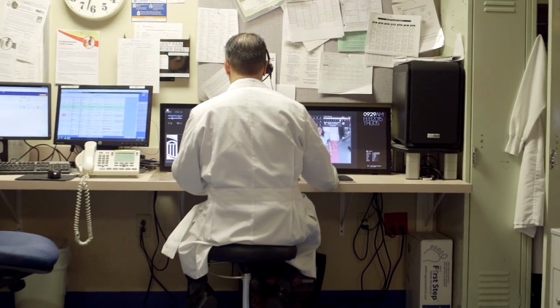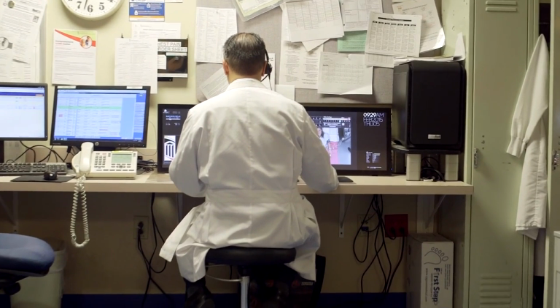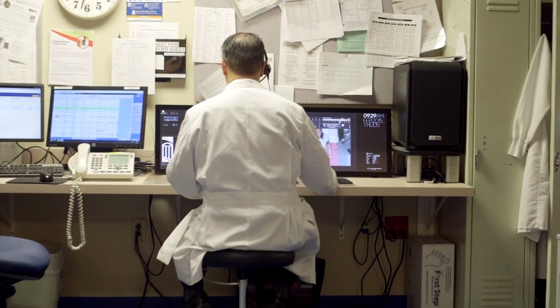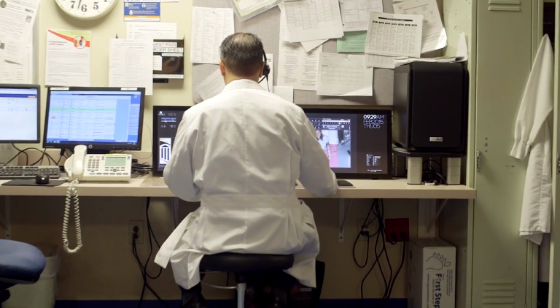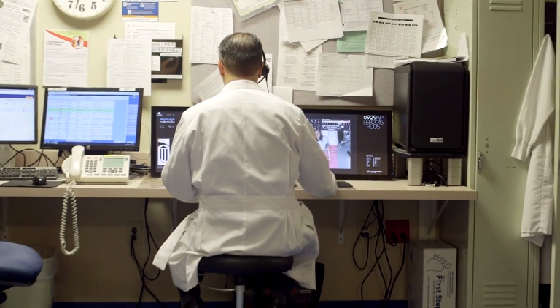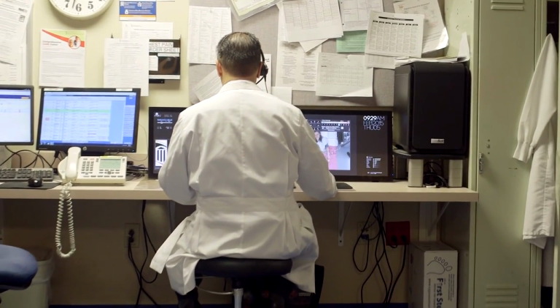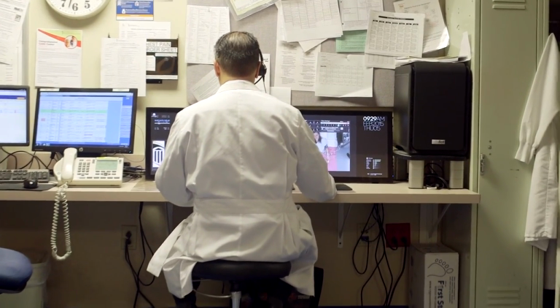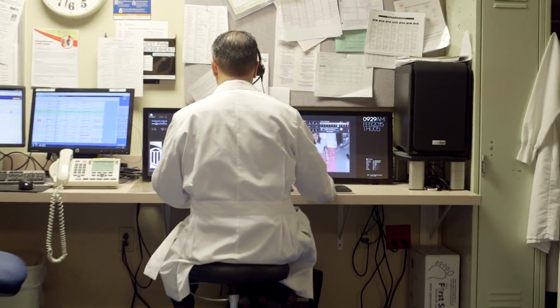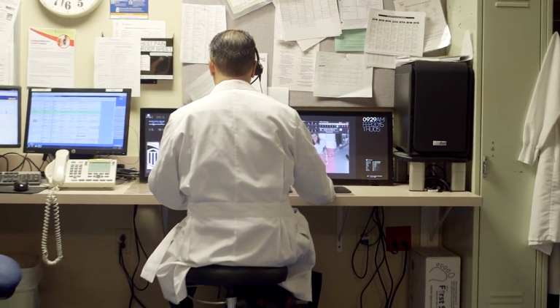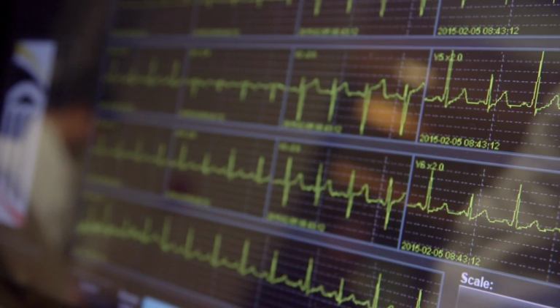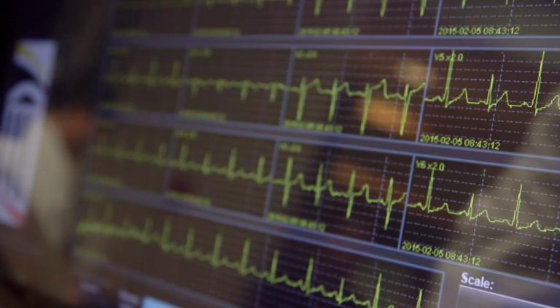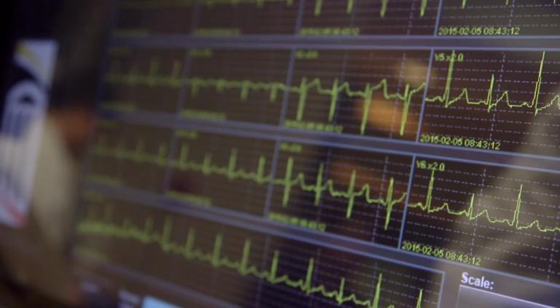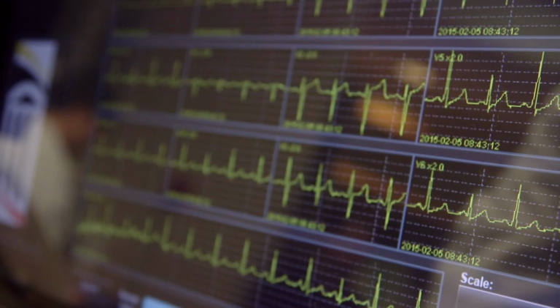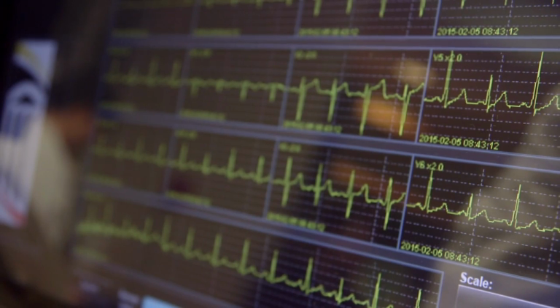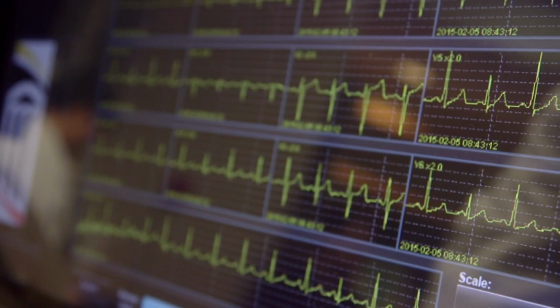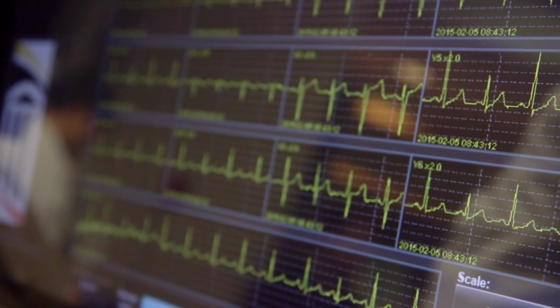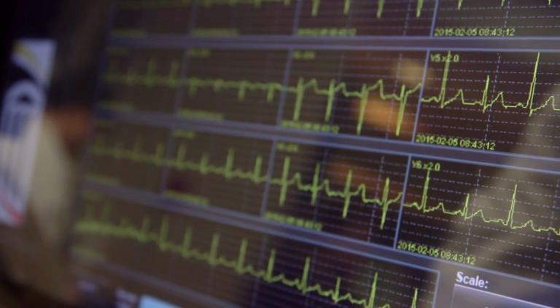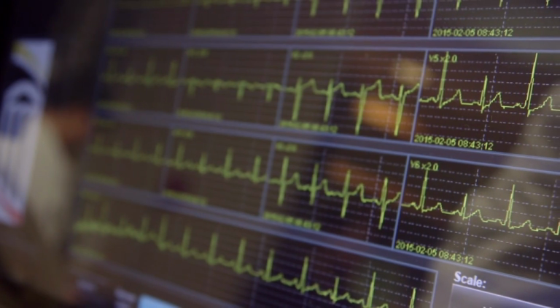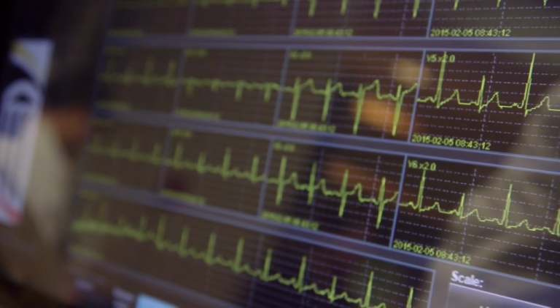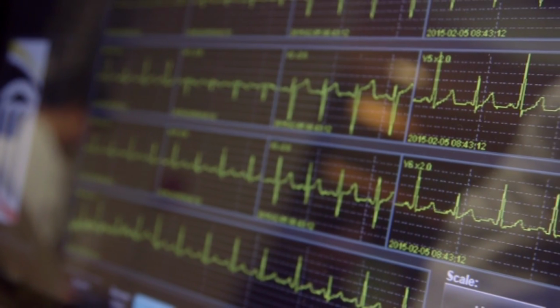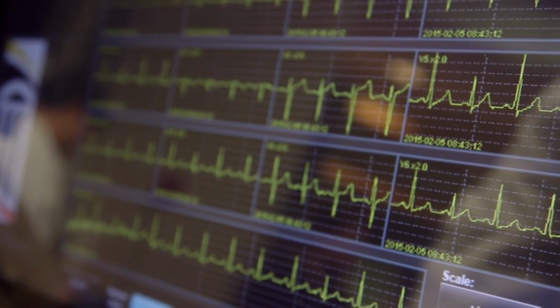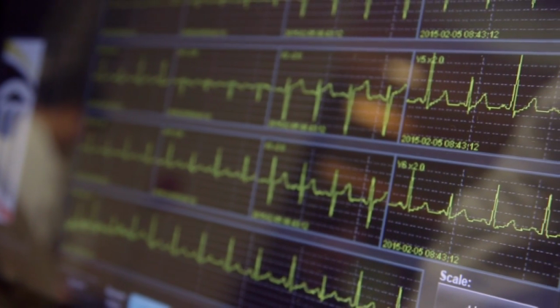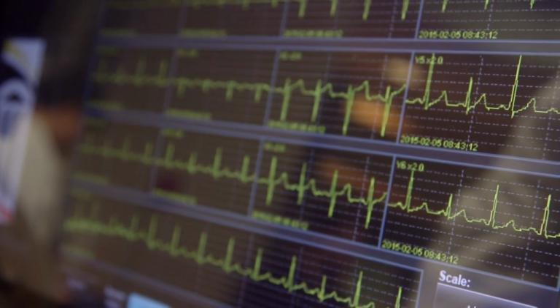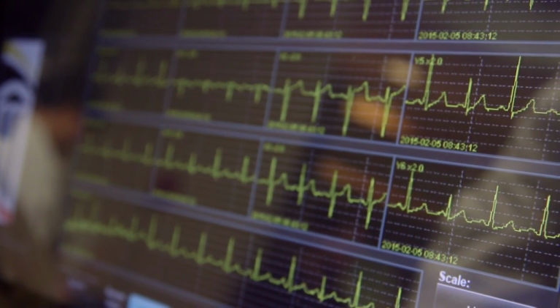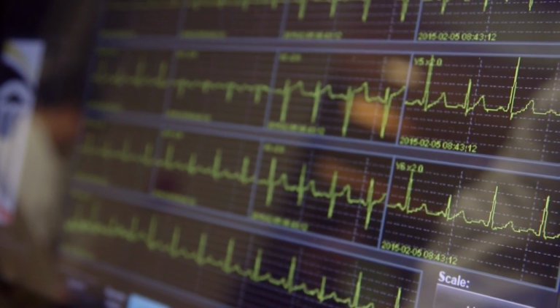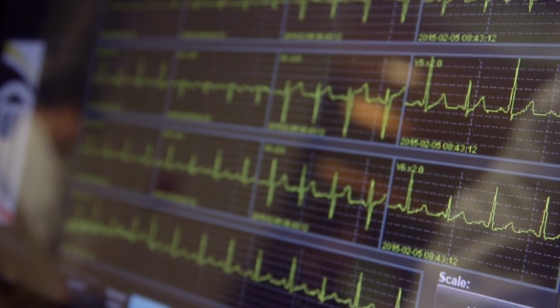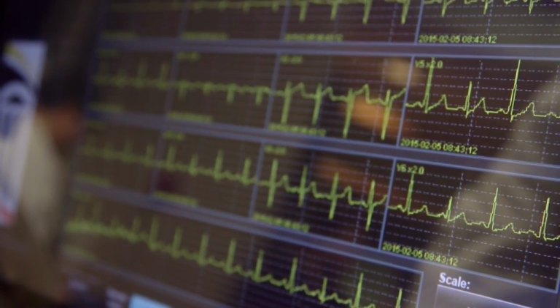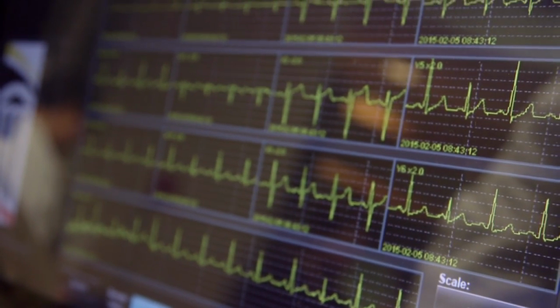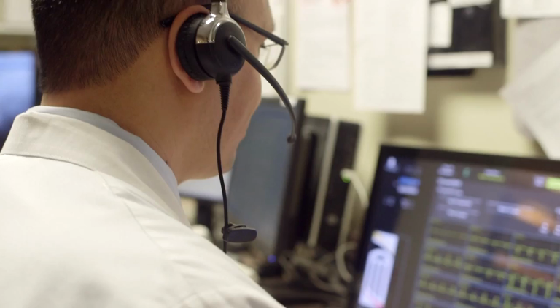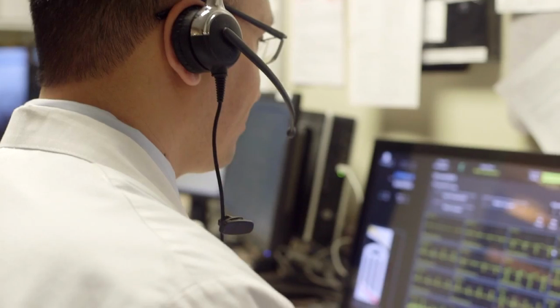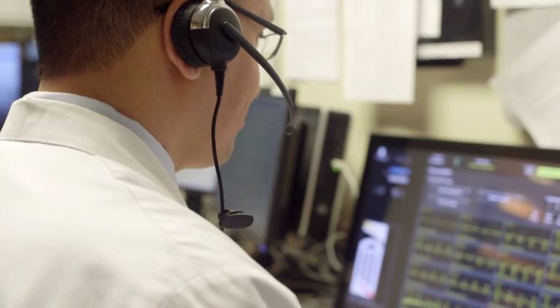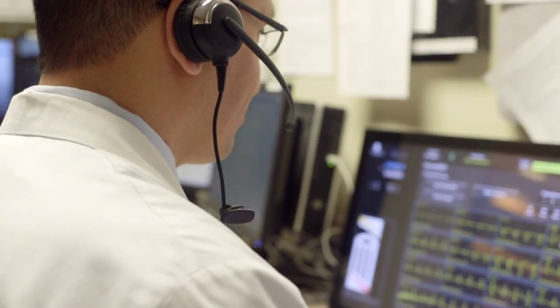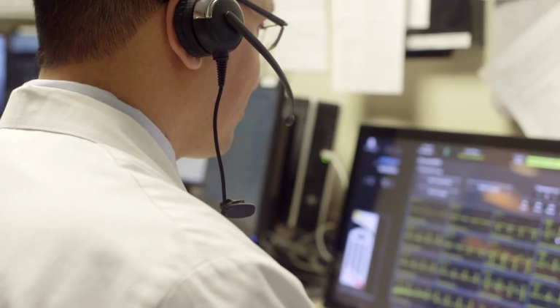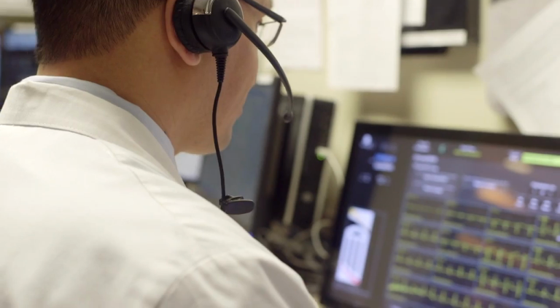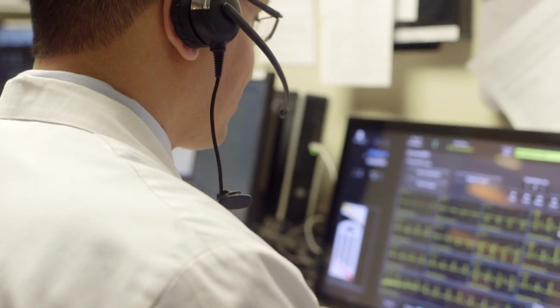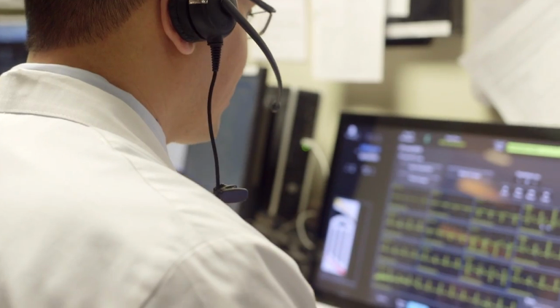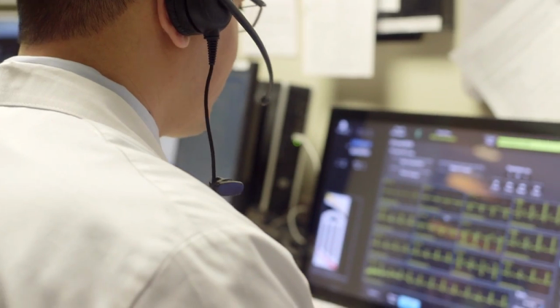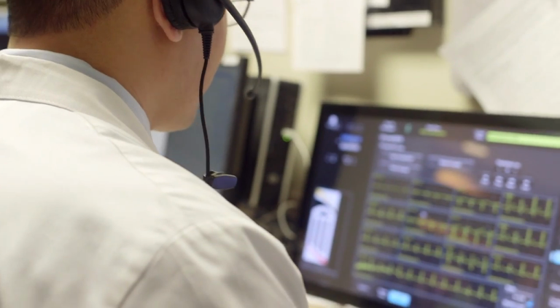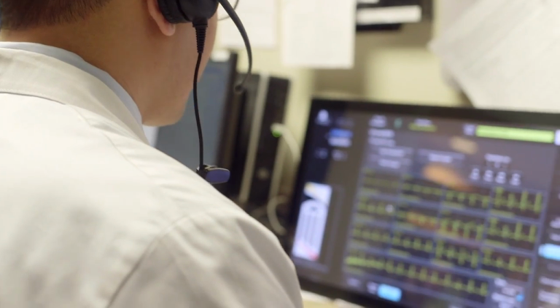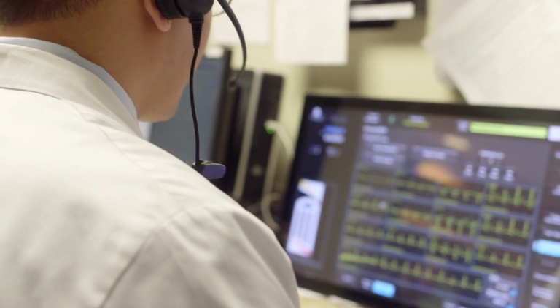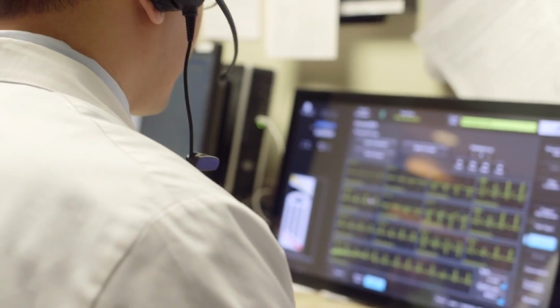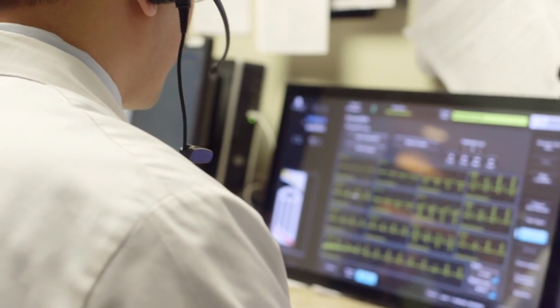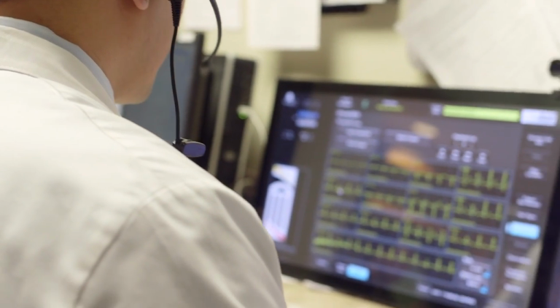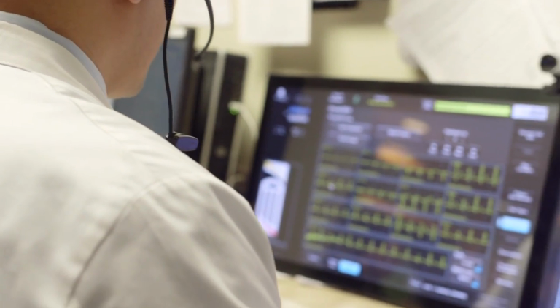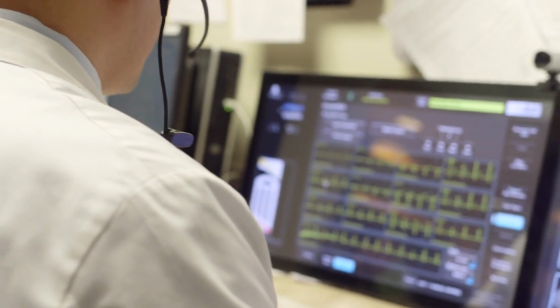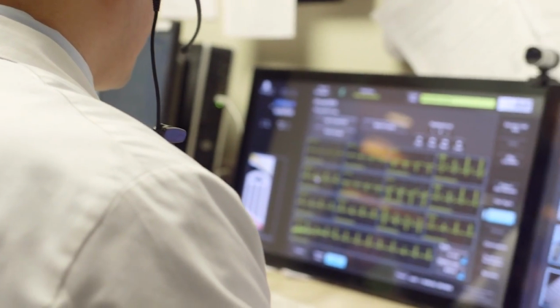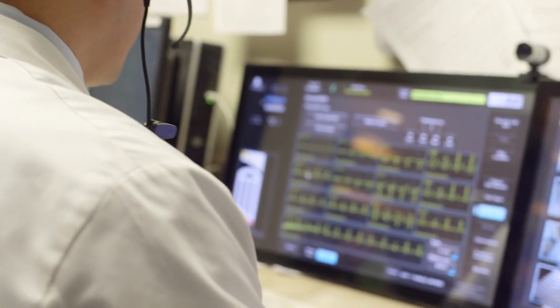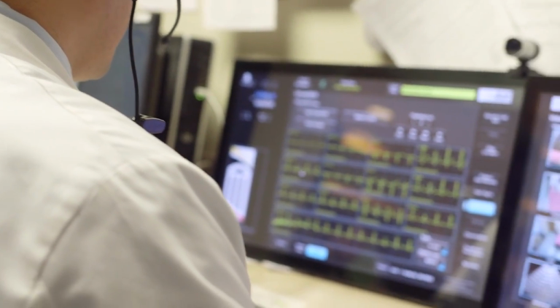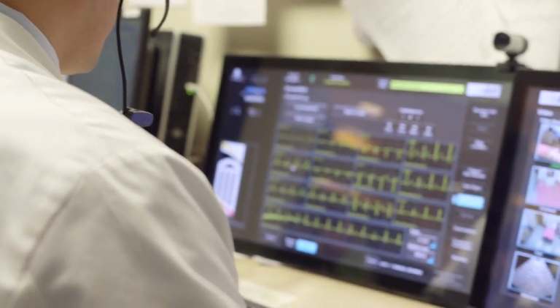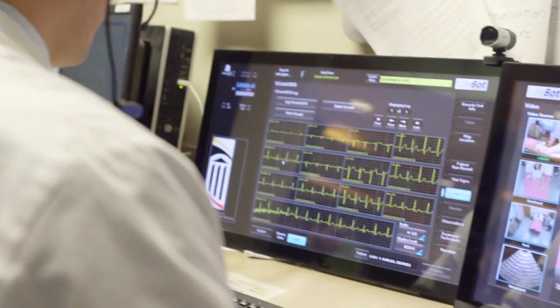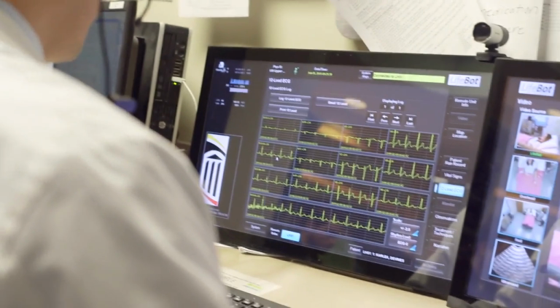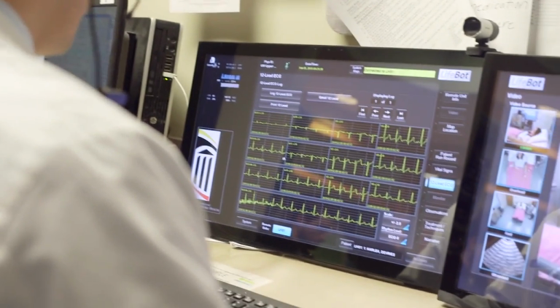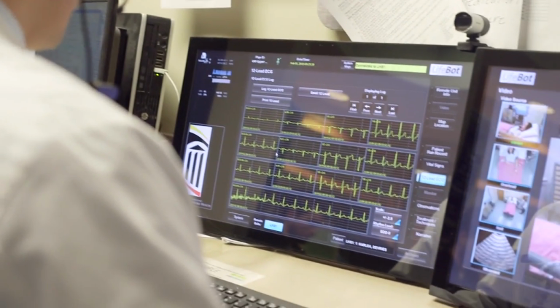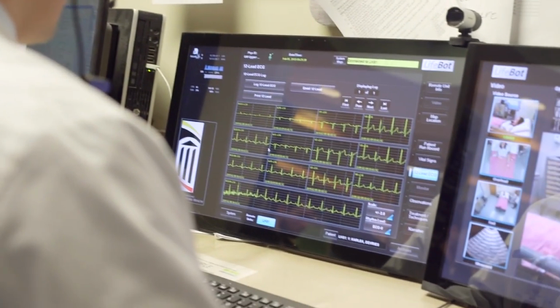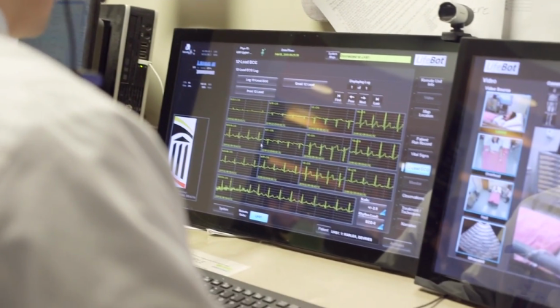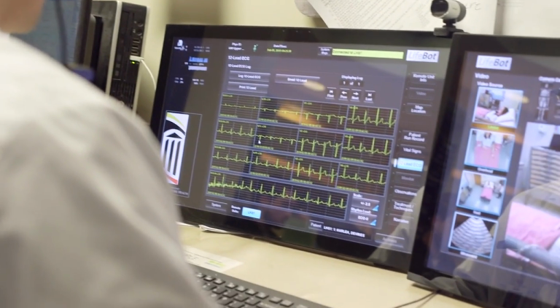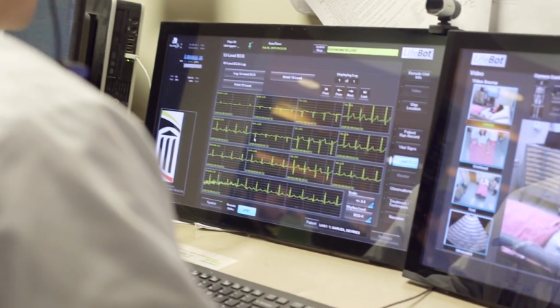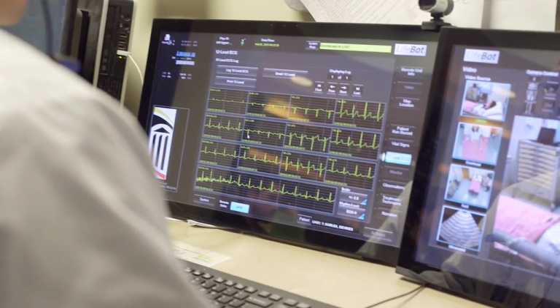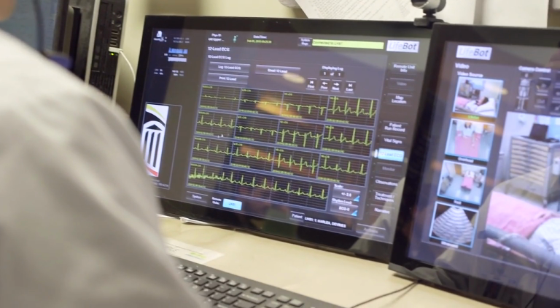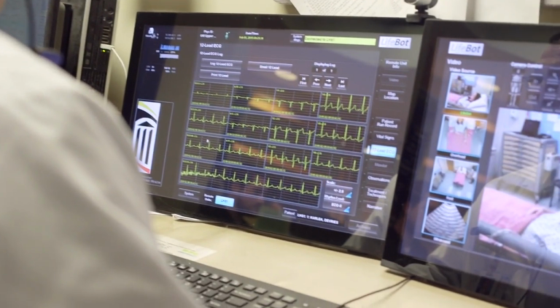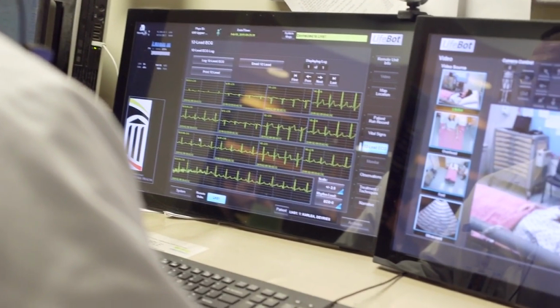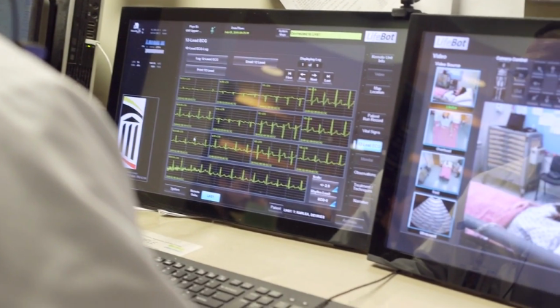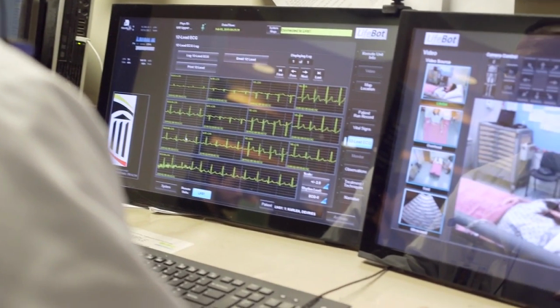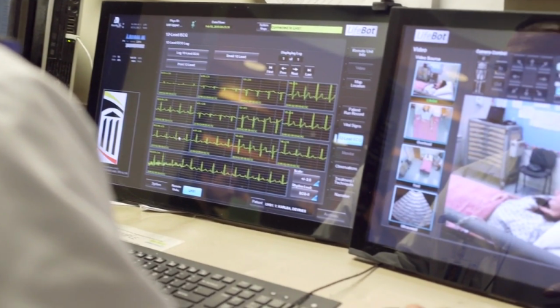Clinicians review critical patient data, such as EKGs and pulse oximetry, as well as lab and imaging information.